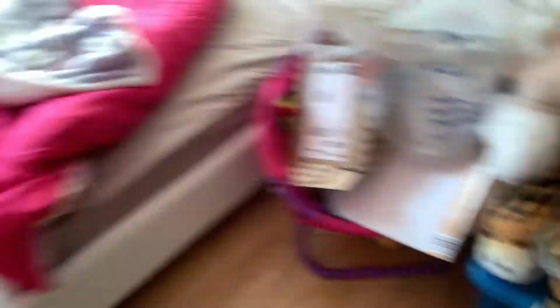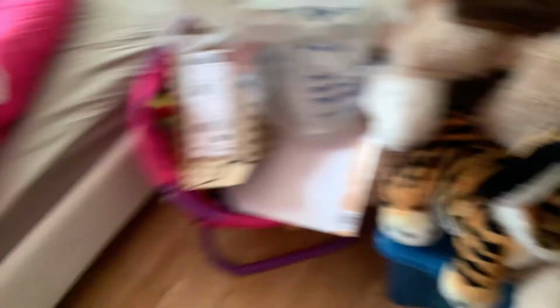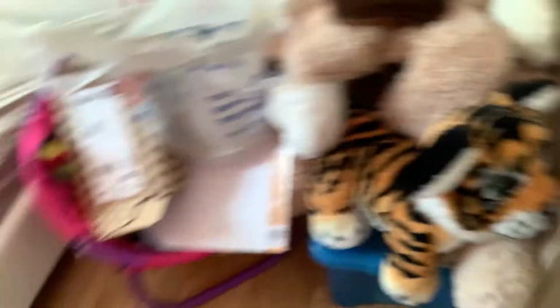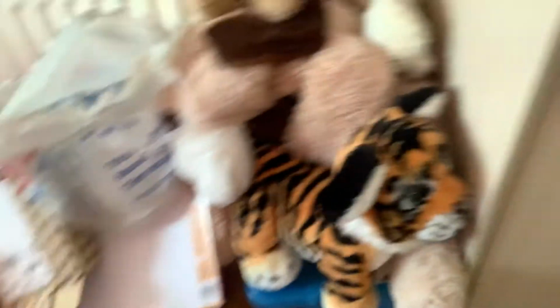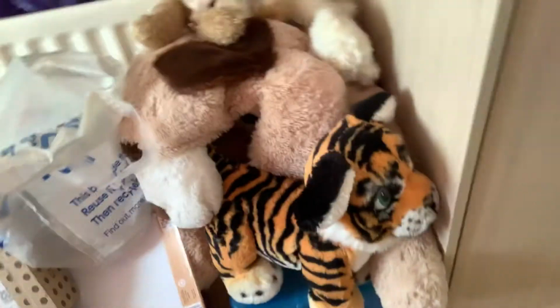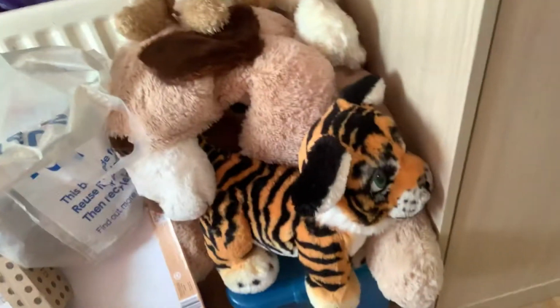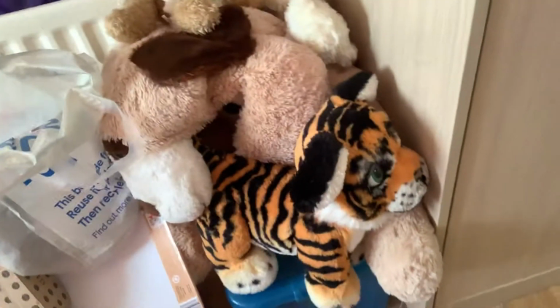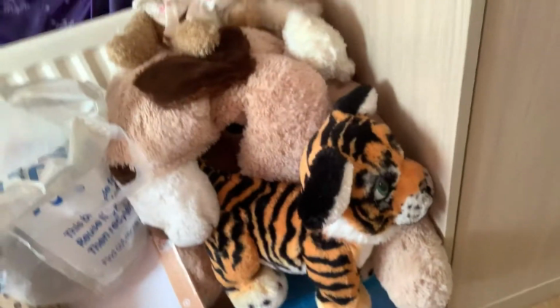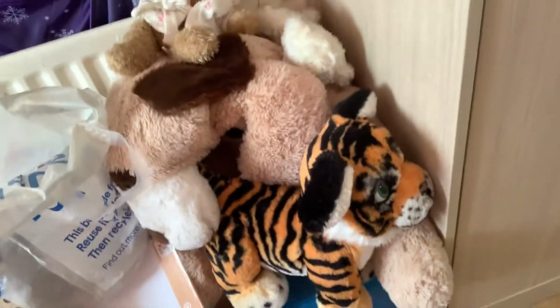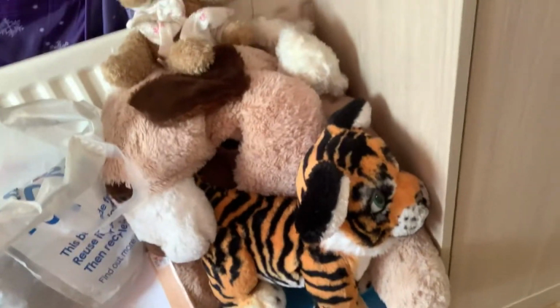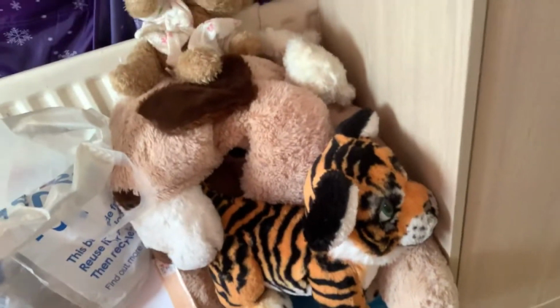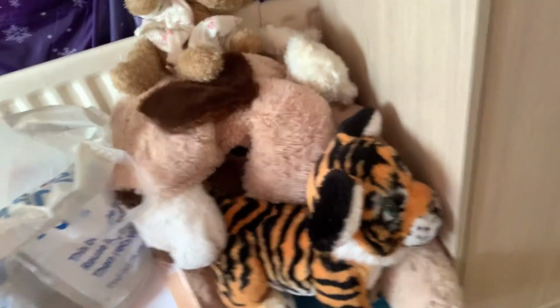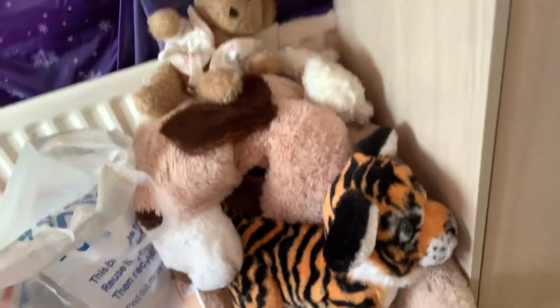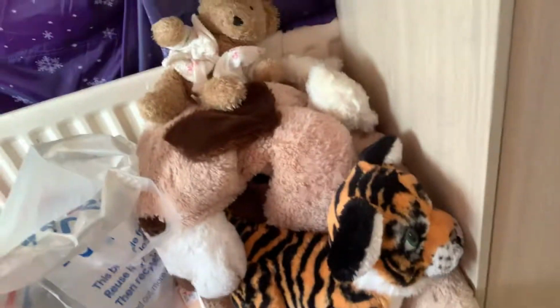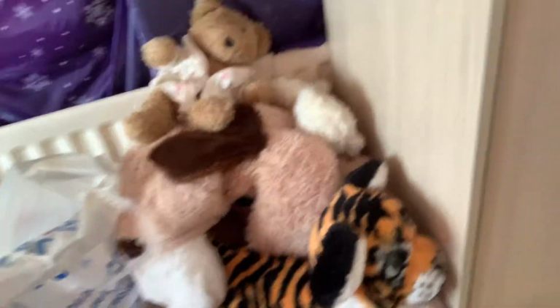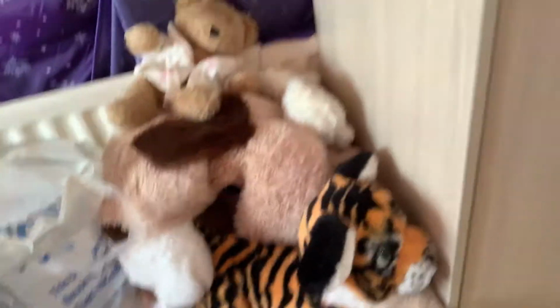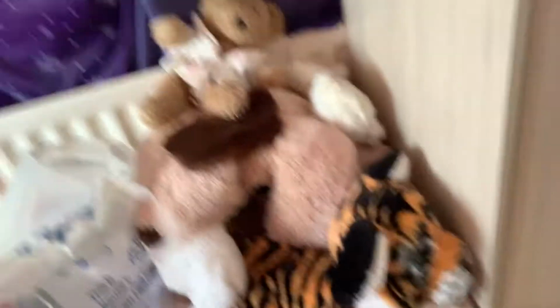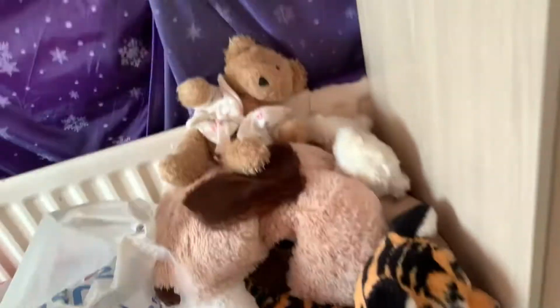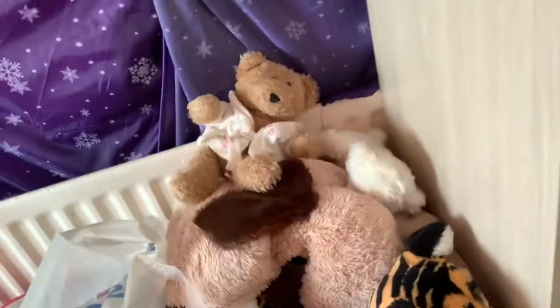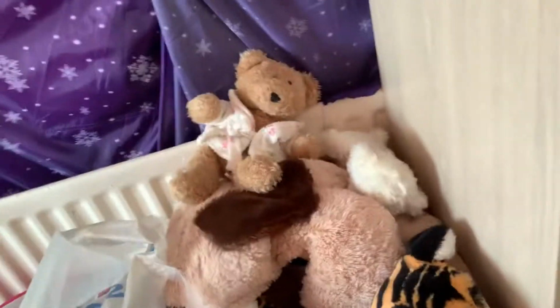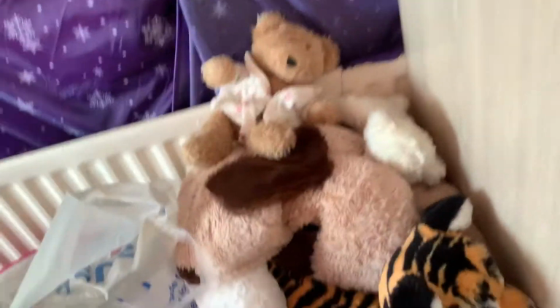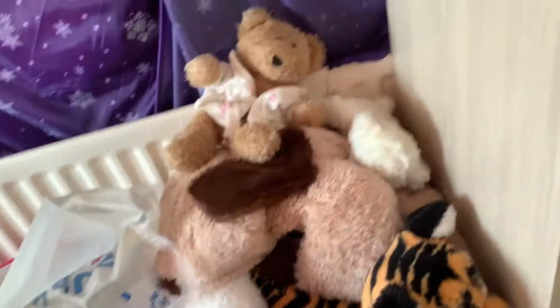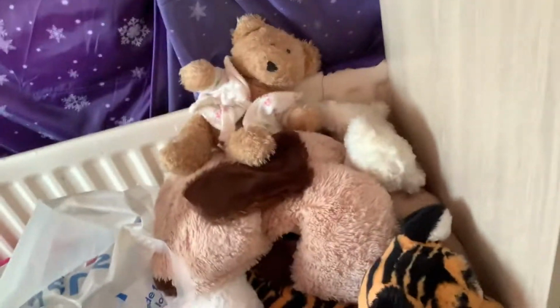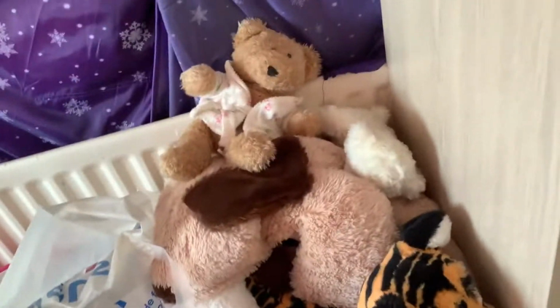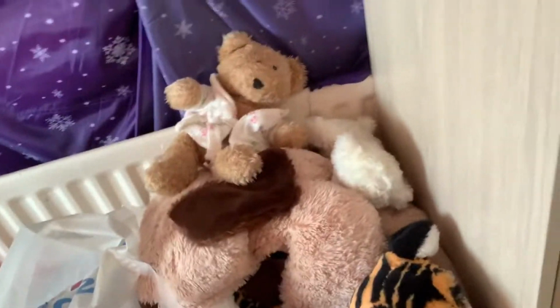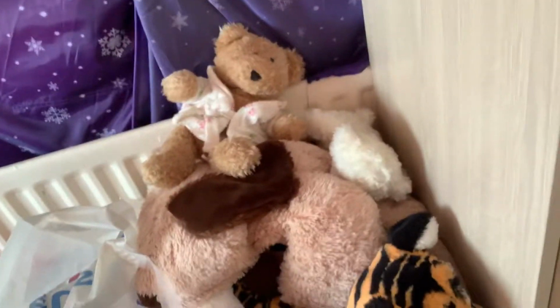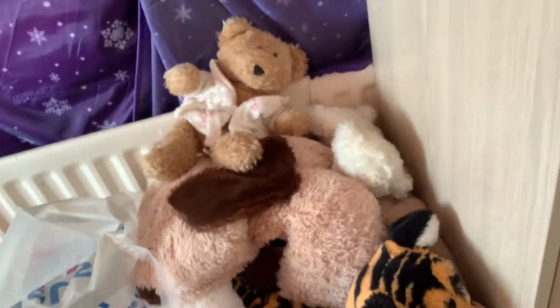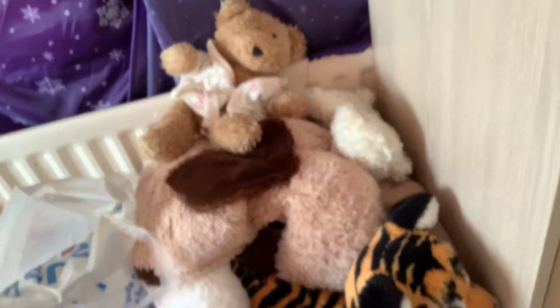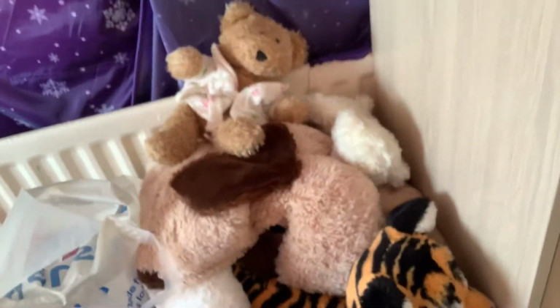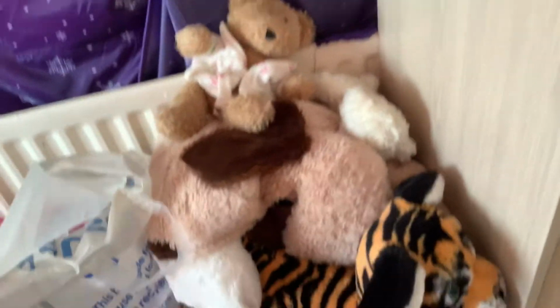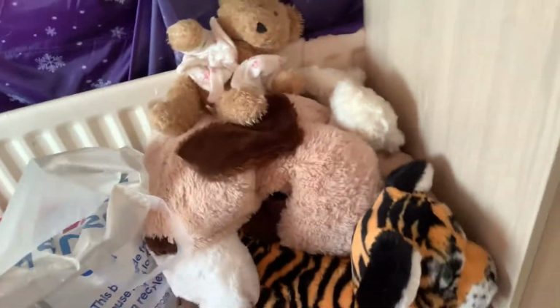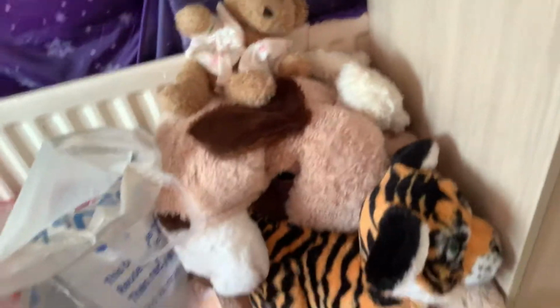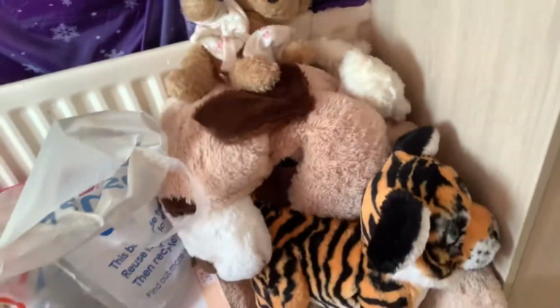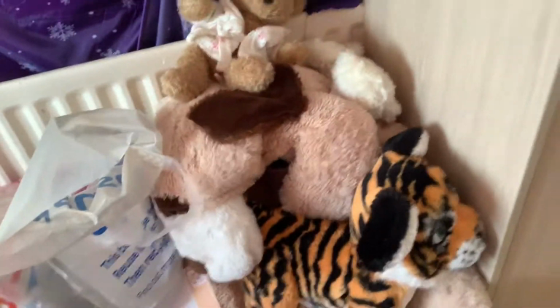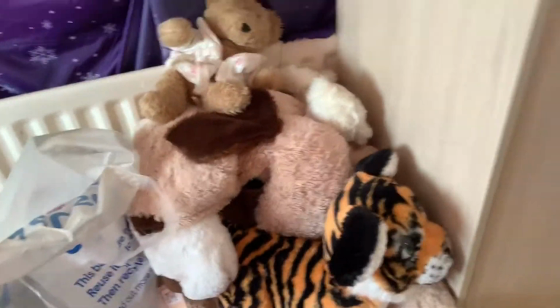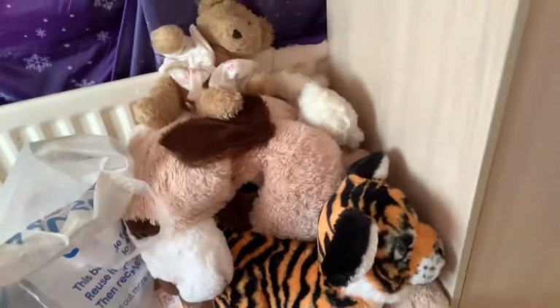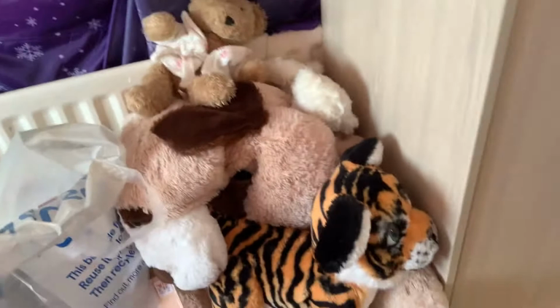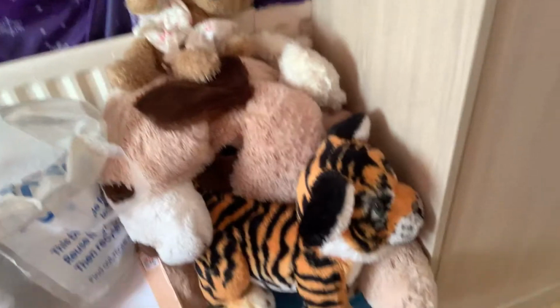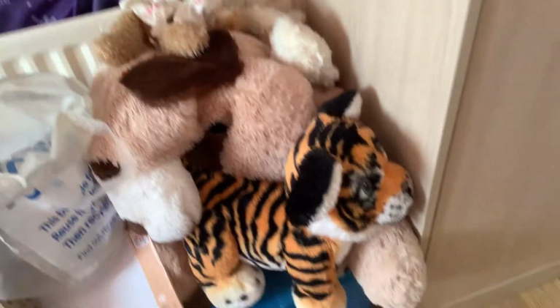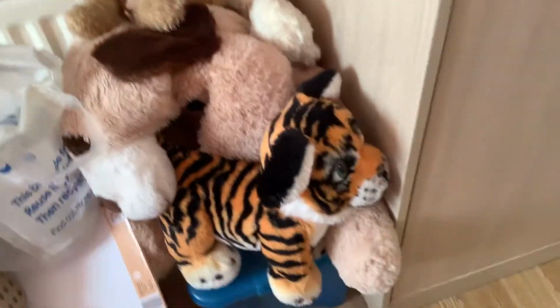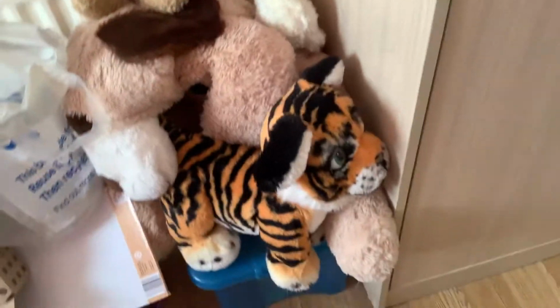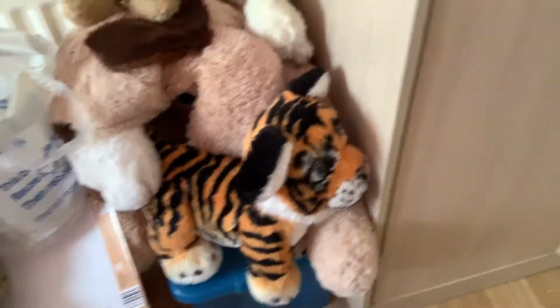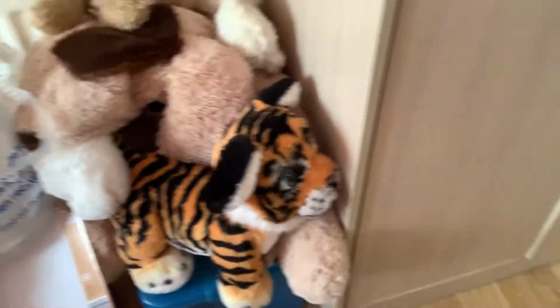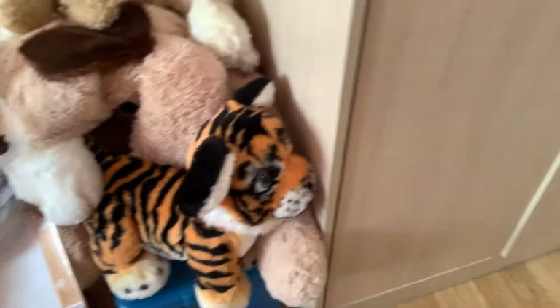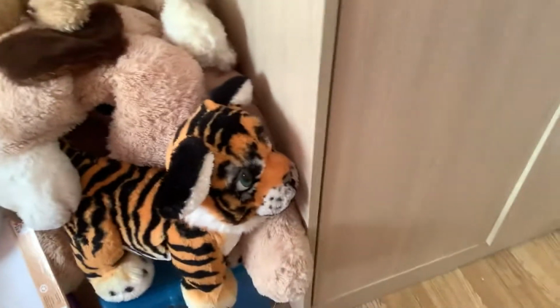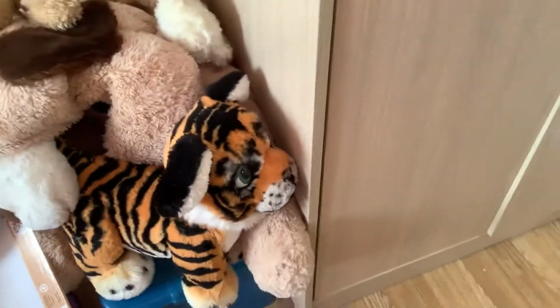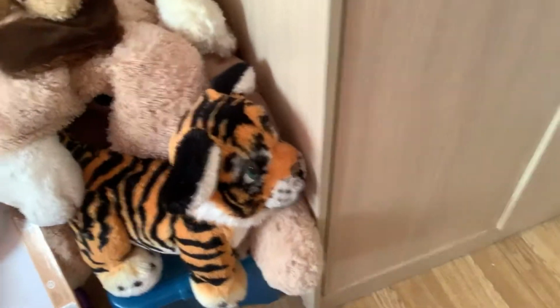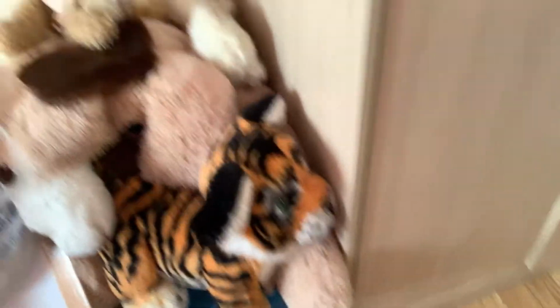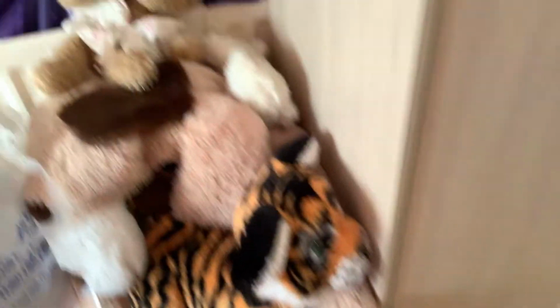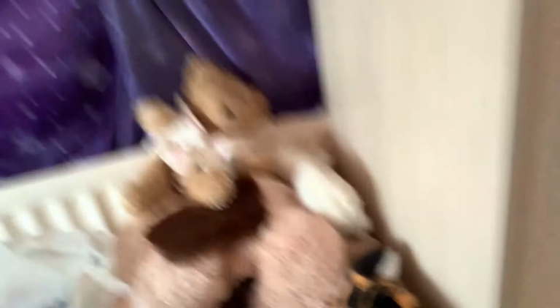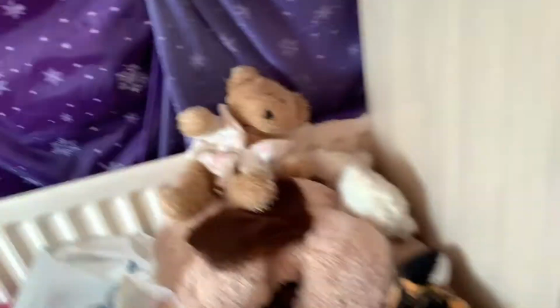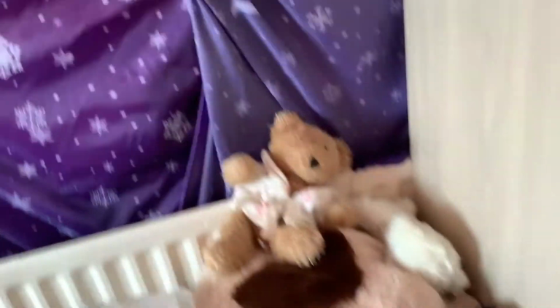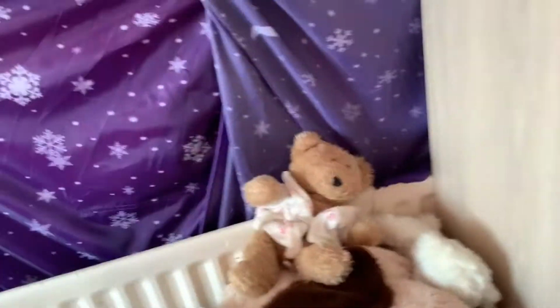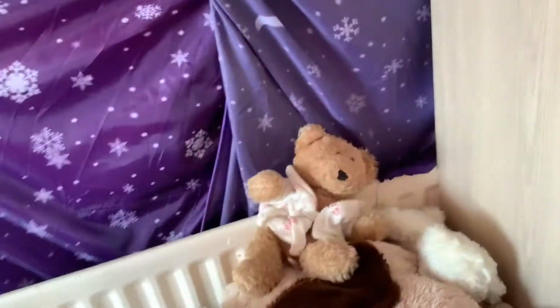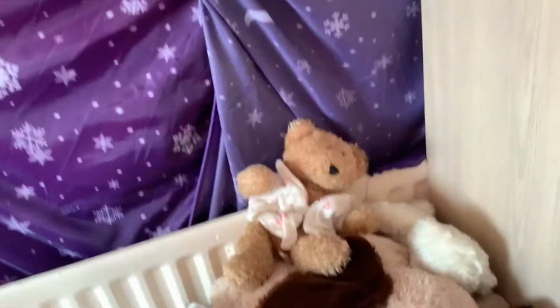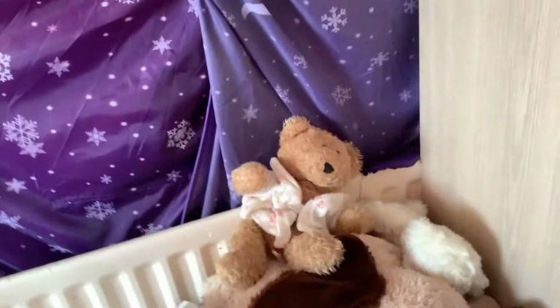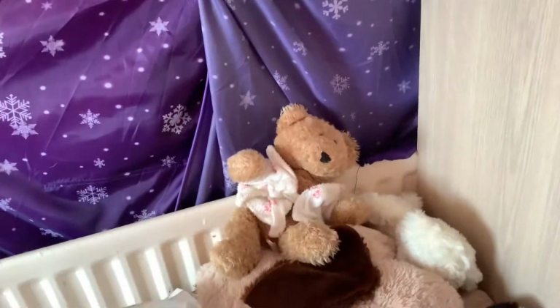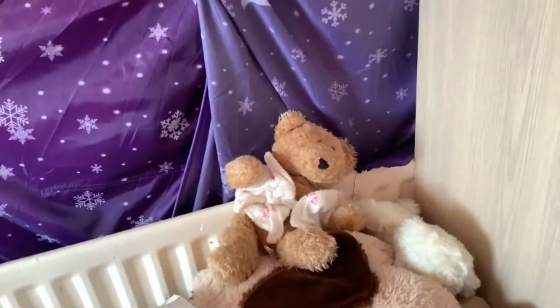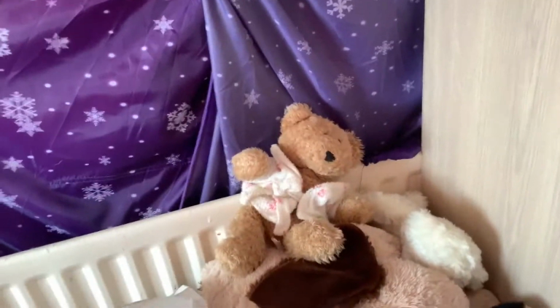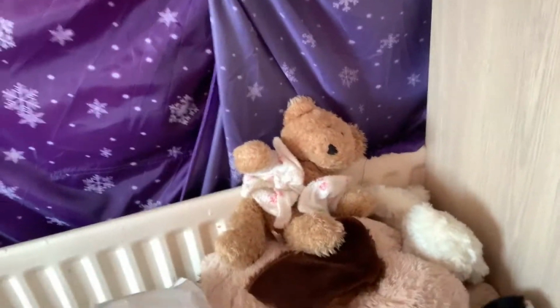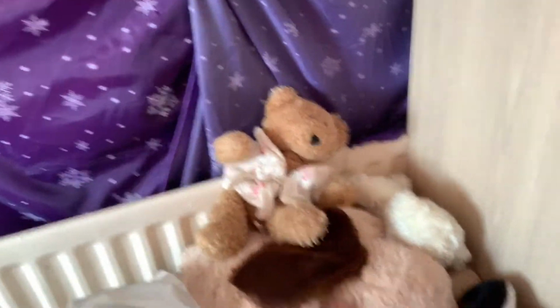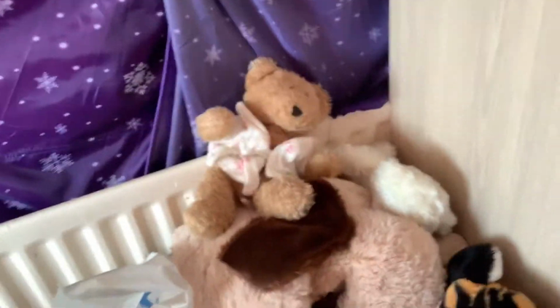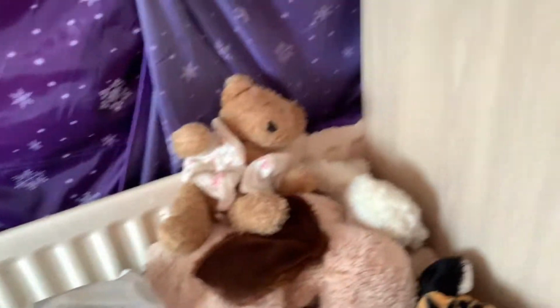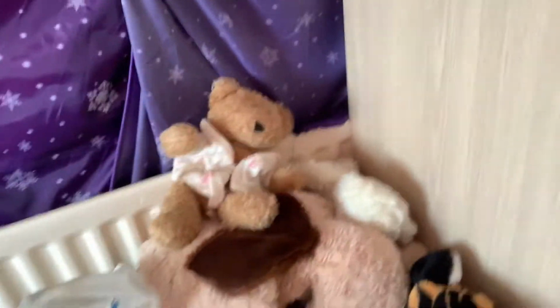On this side here you can see they have a dog puppet, a tiger, and a bear.